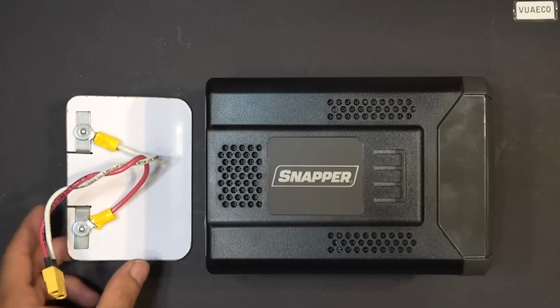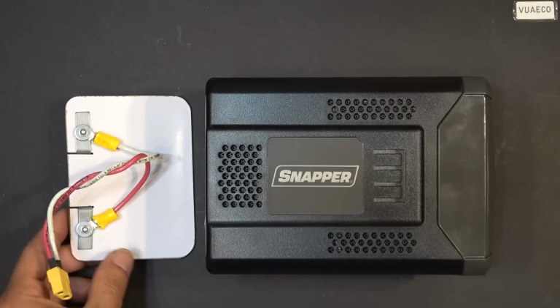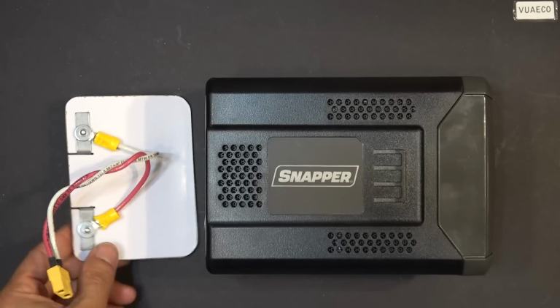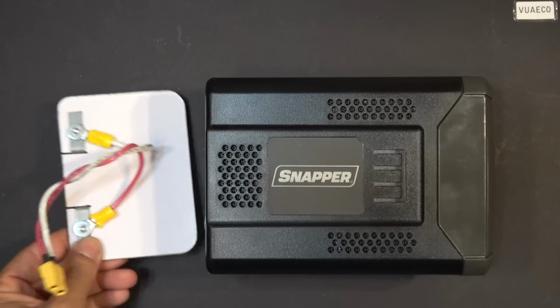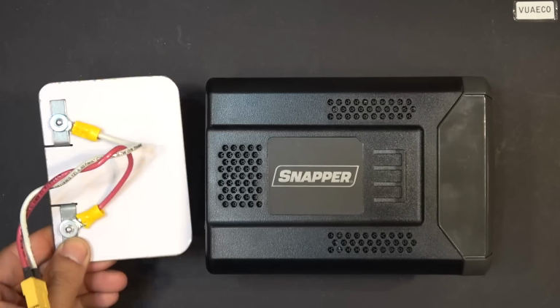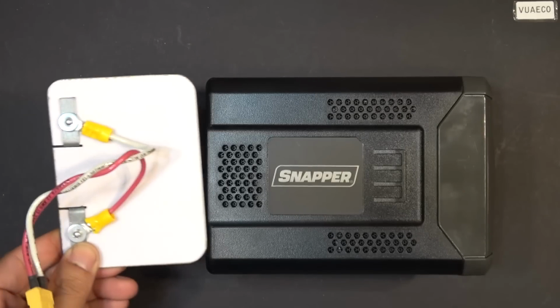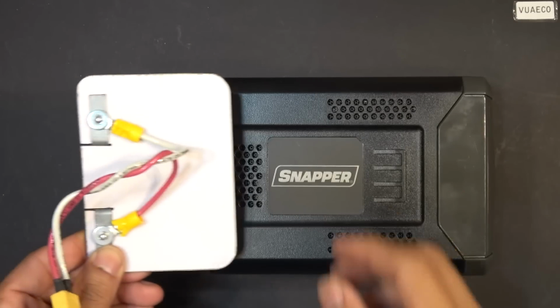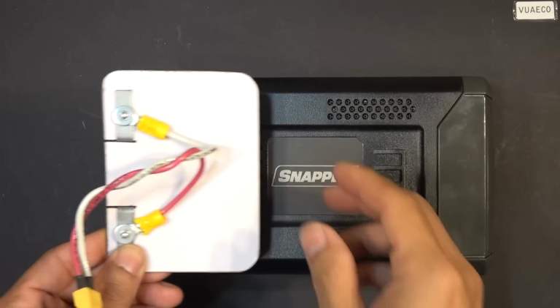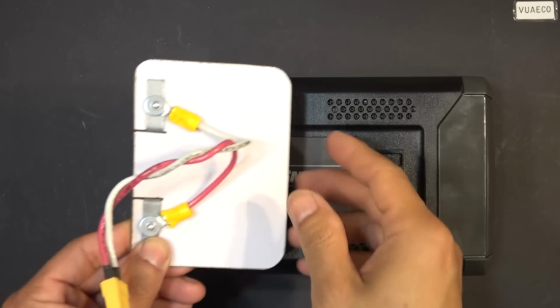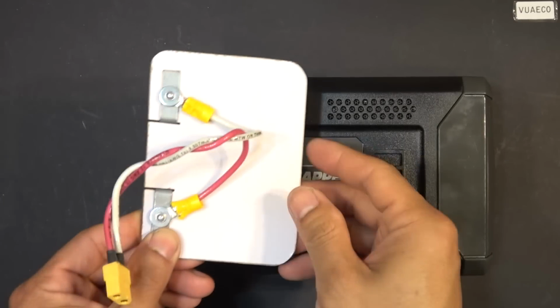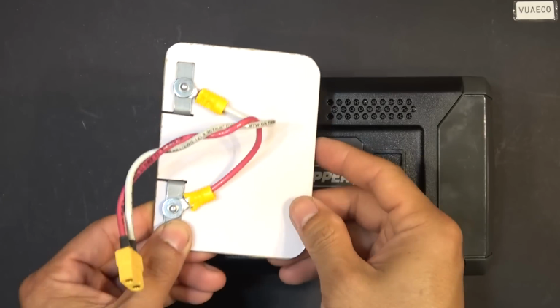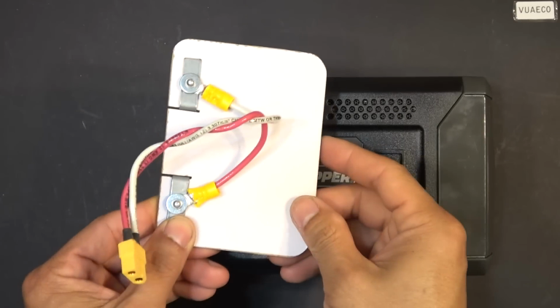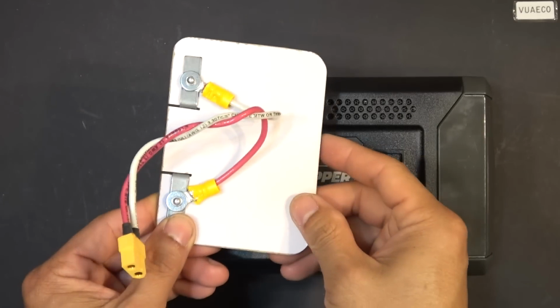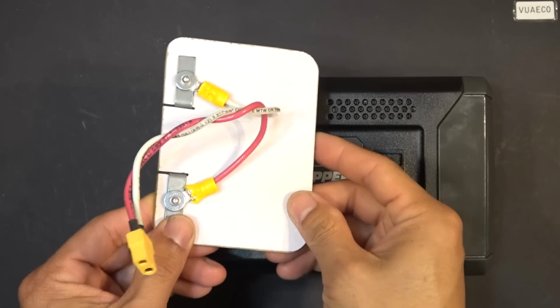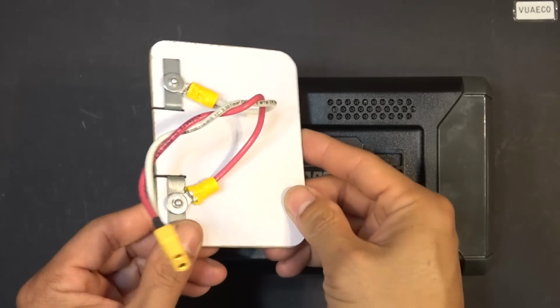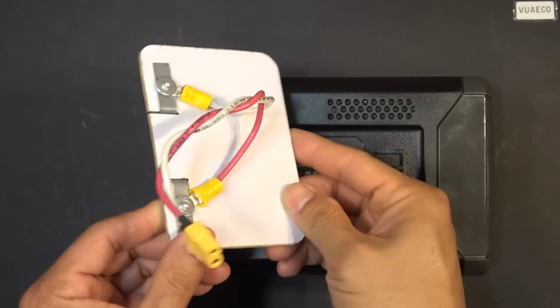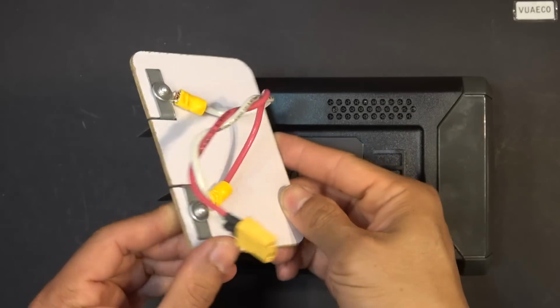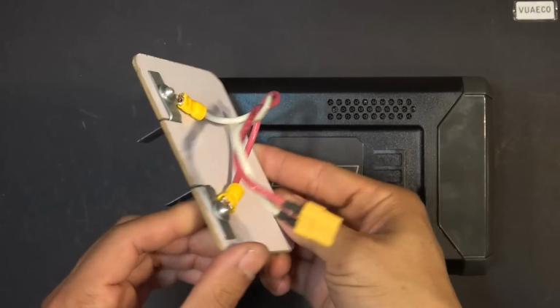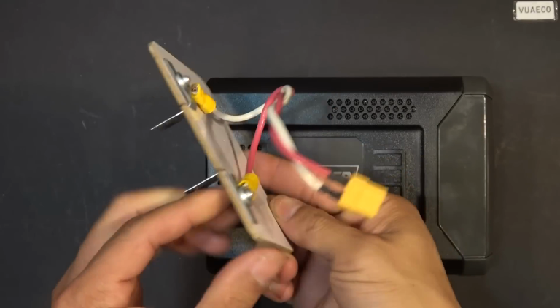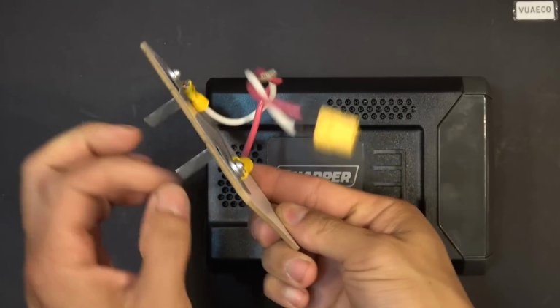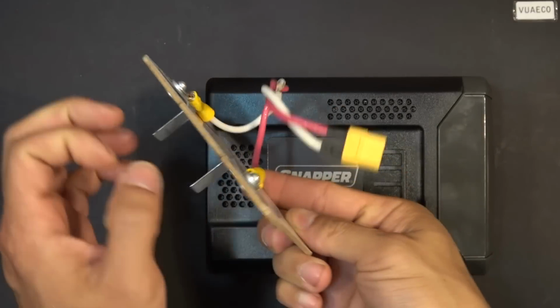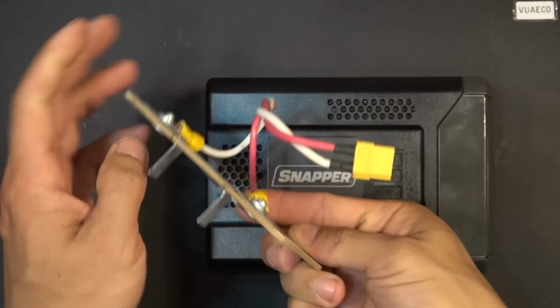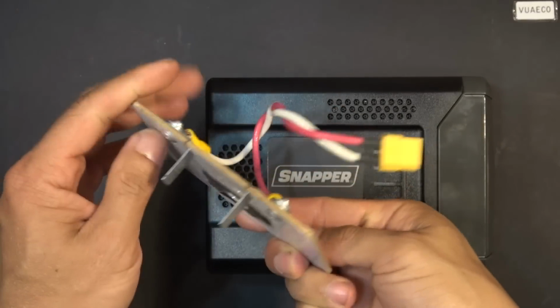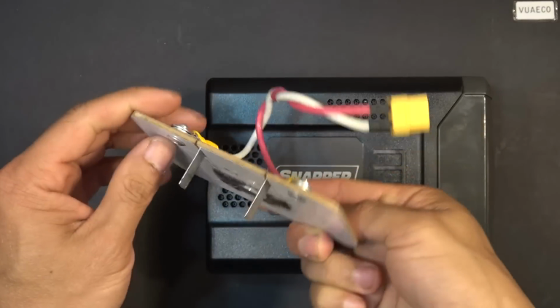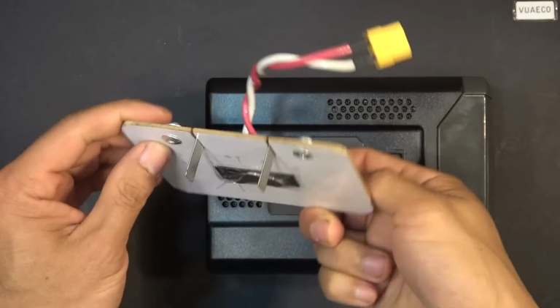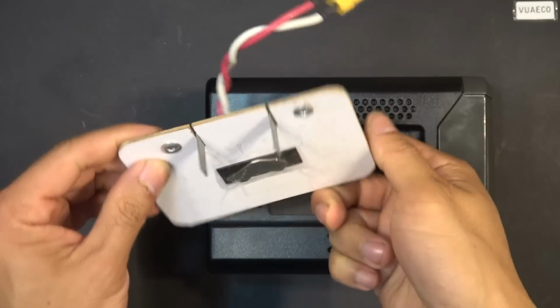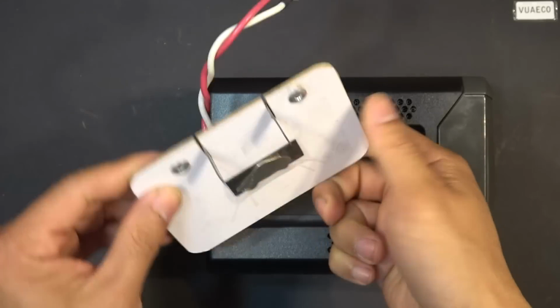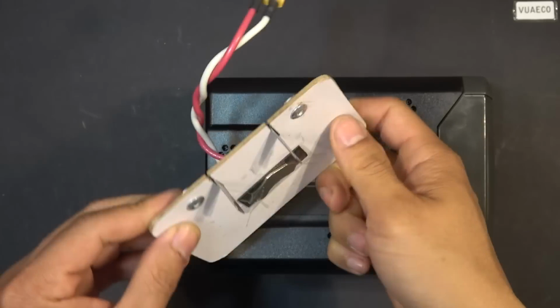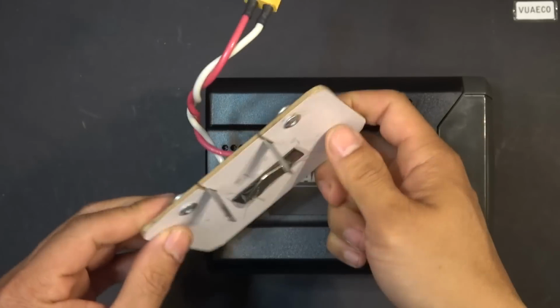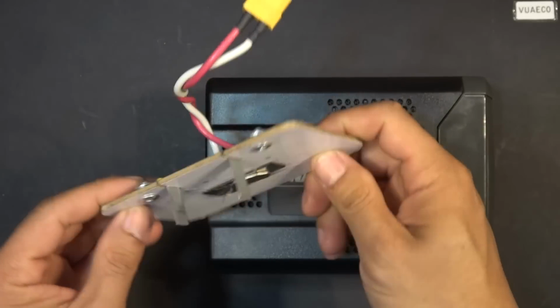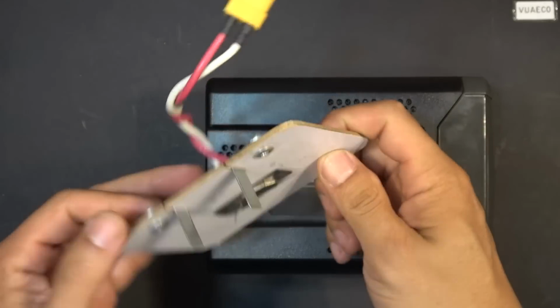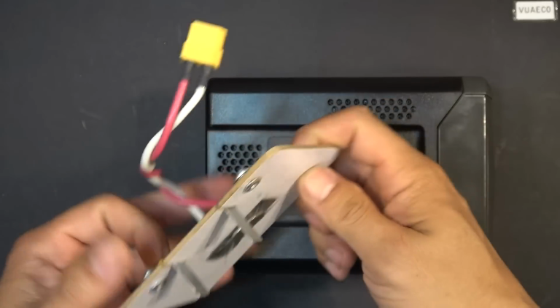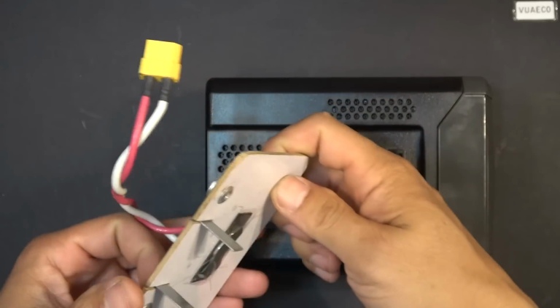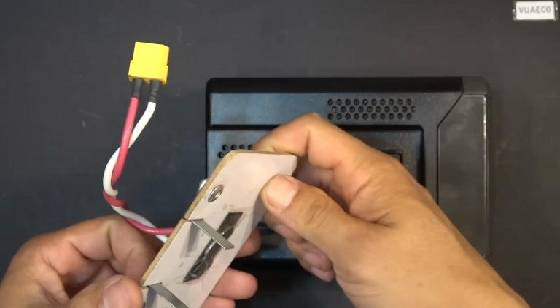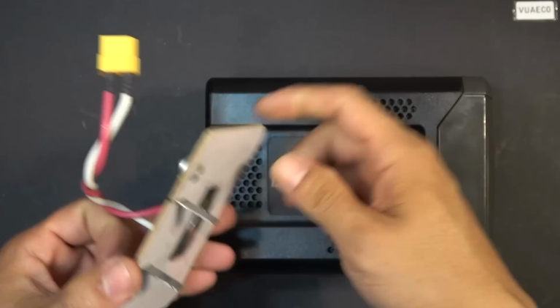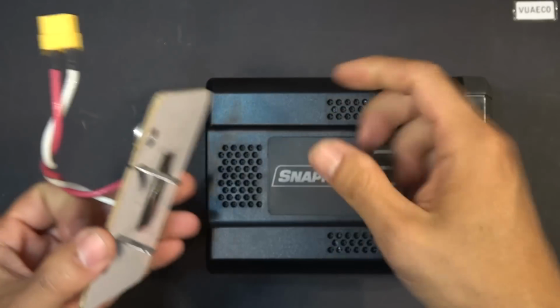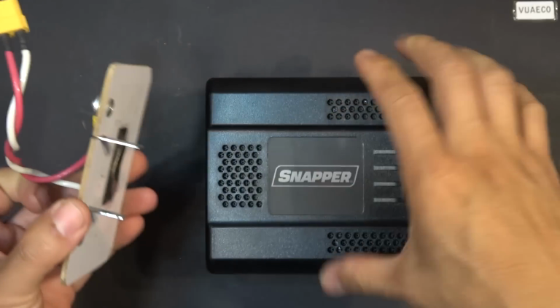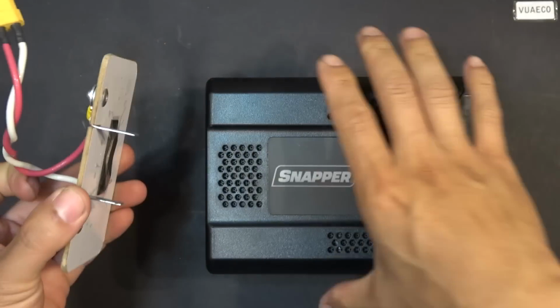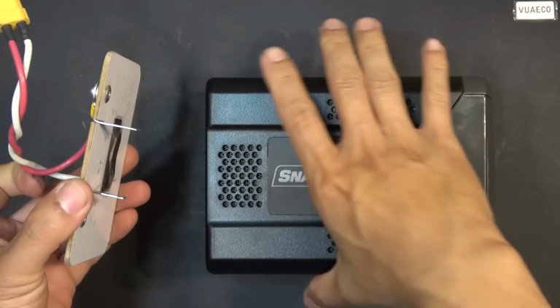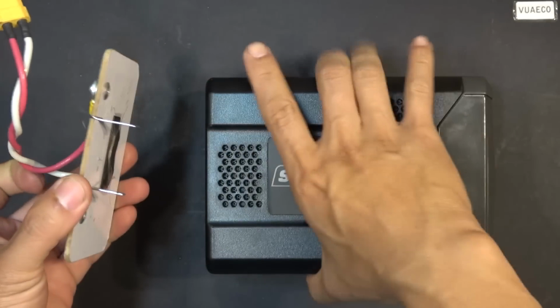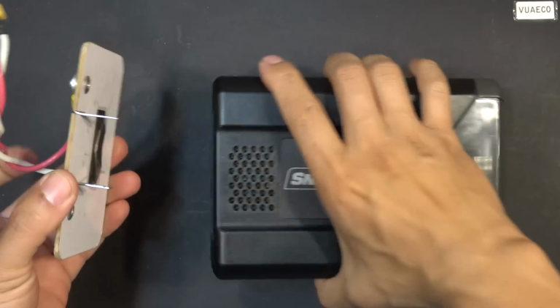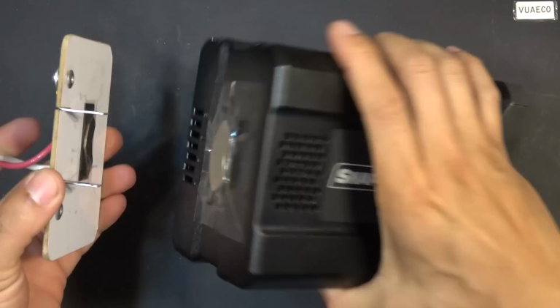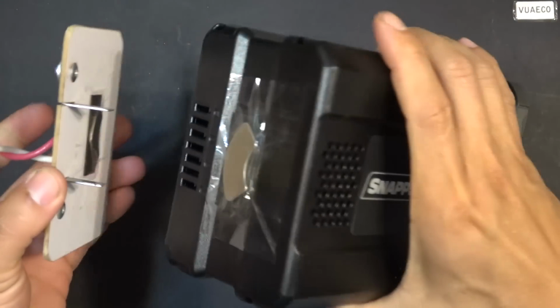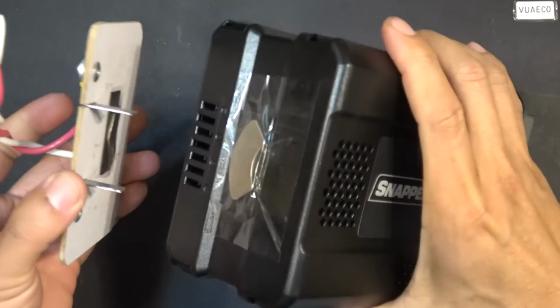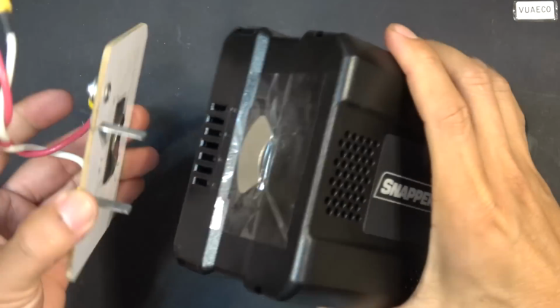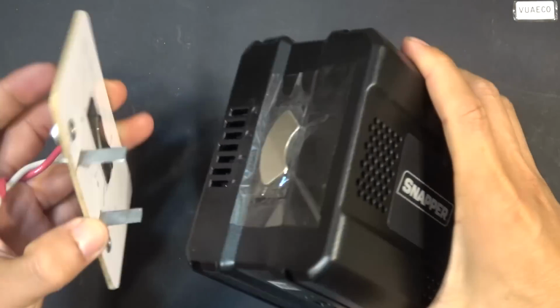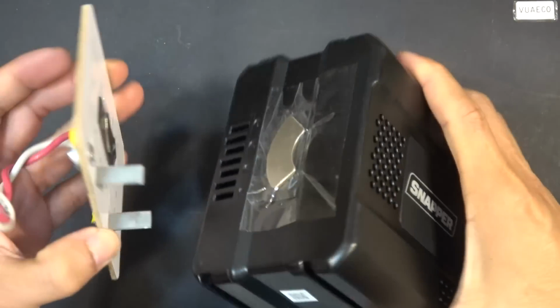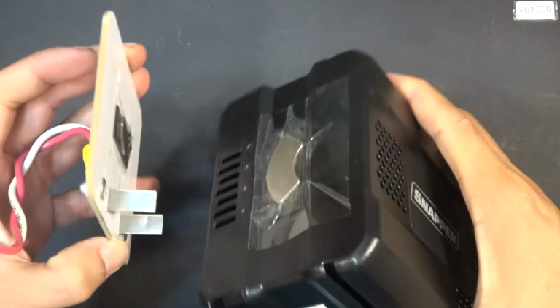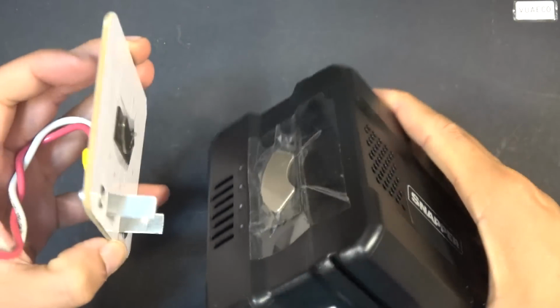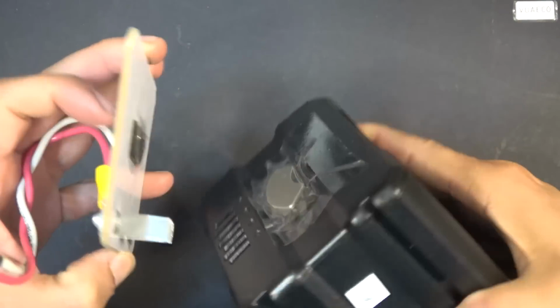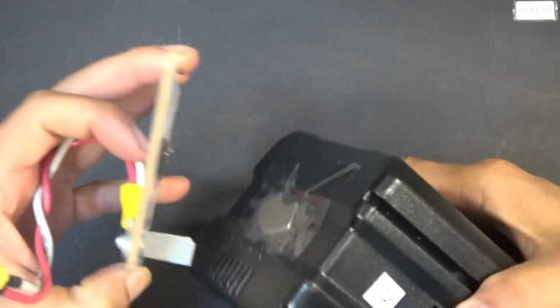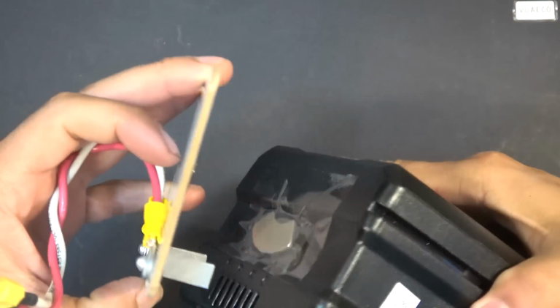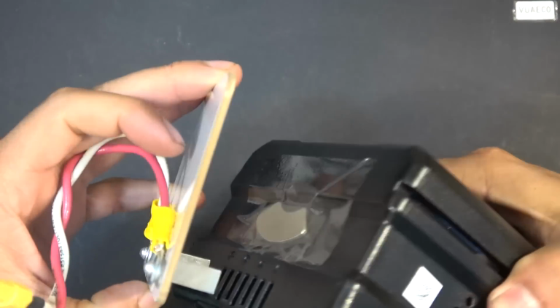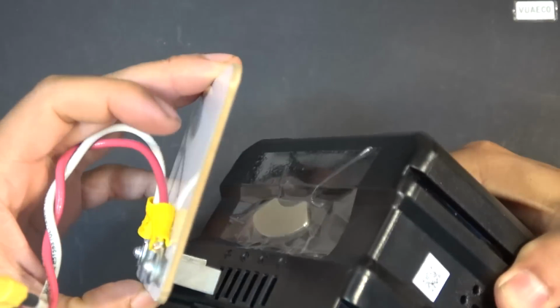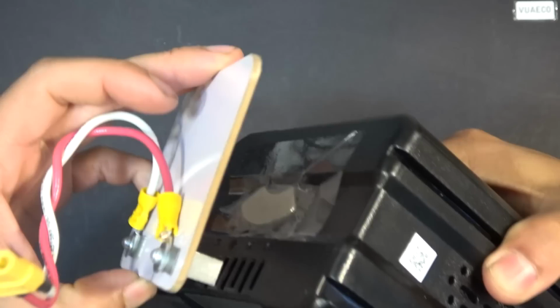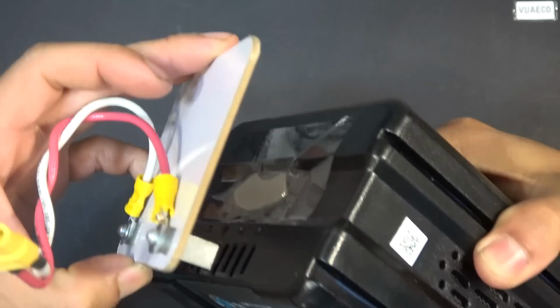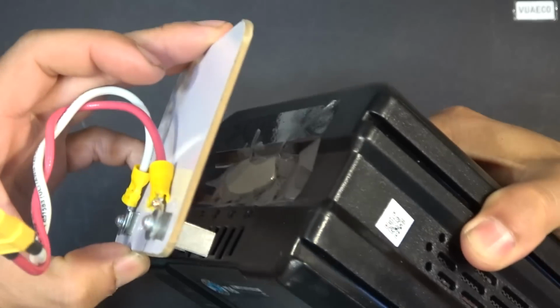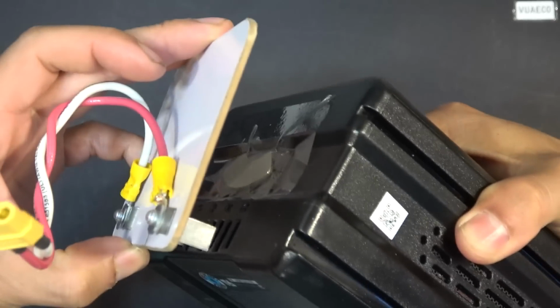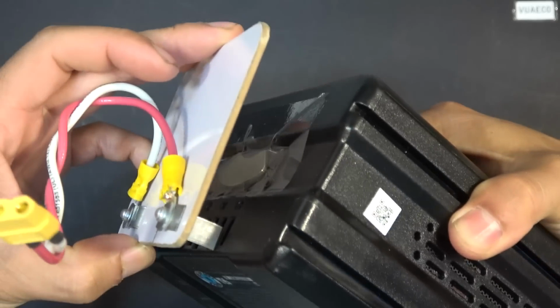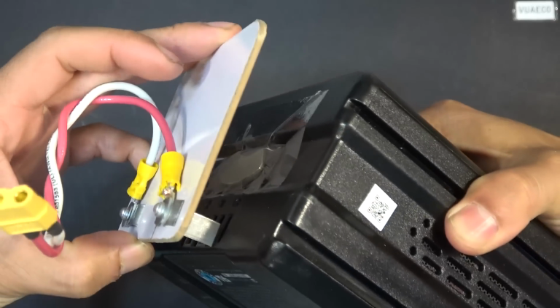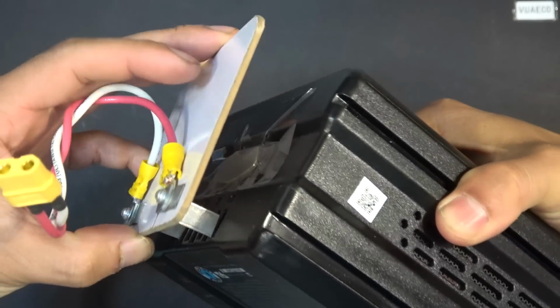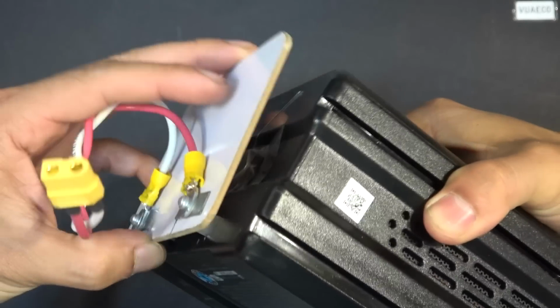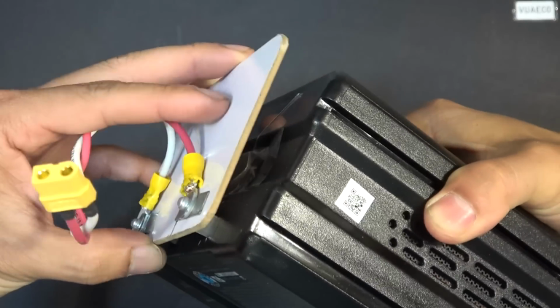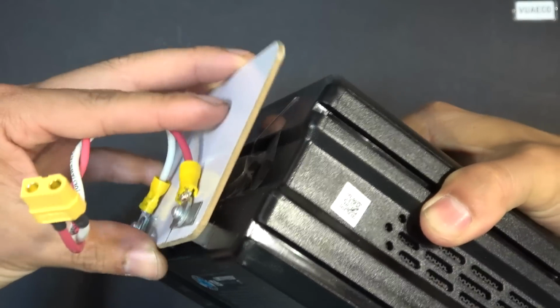Today I will show you how to make a battery connector for the 60V lithium ion lawn mower battery. Let's get started.